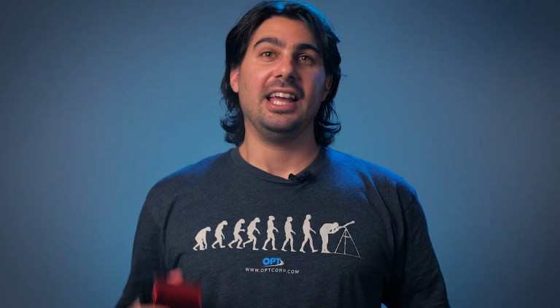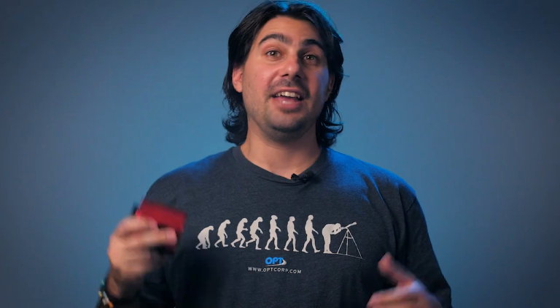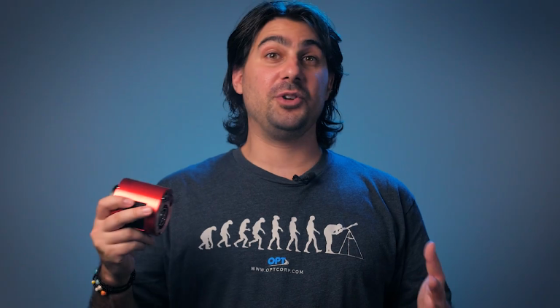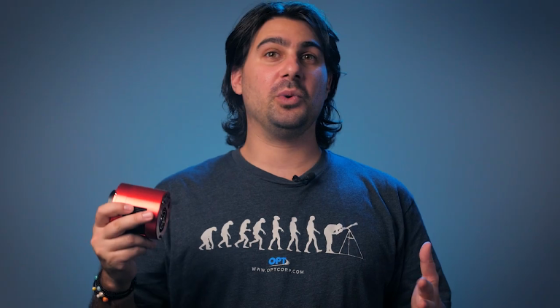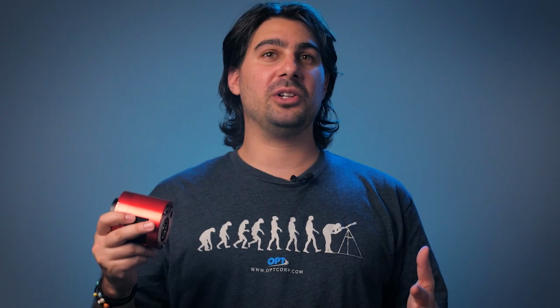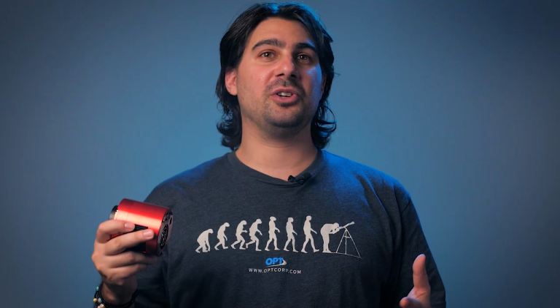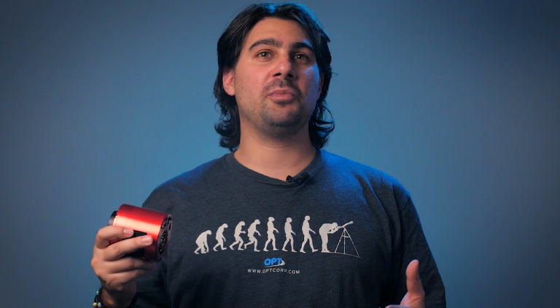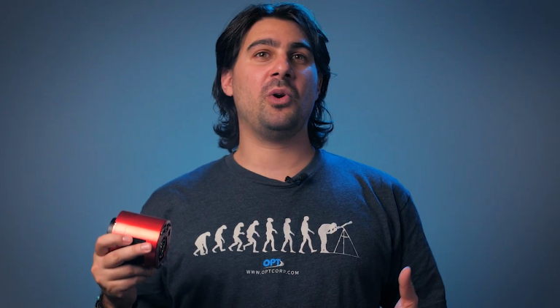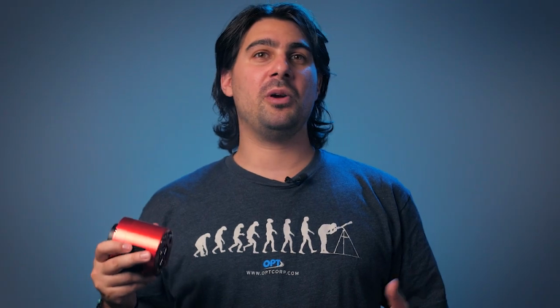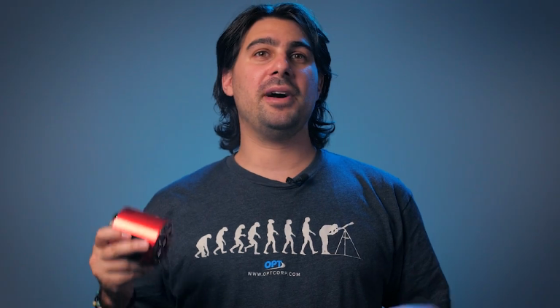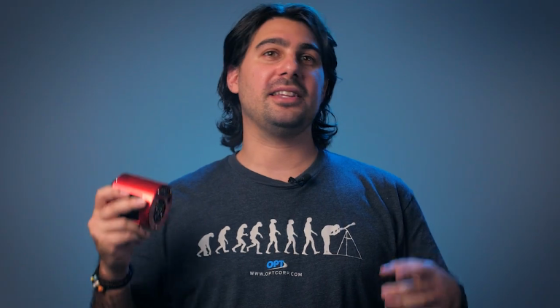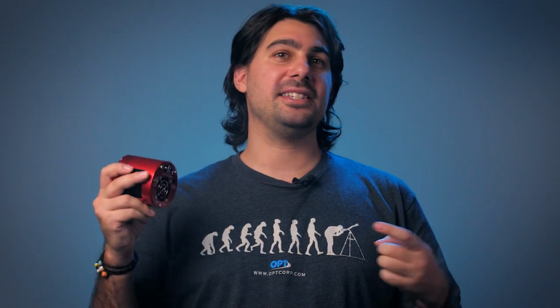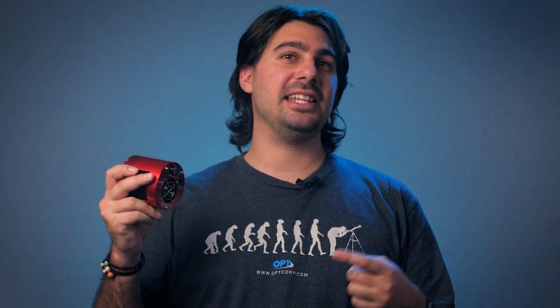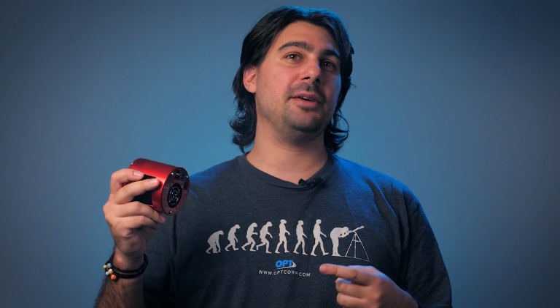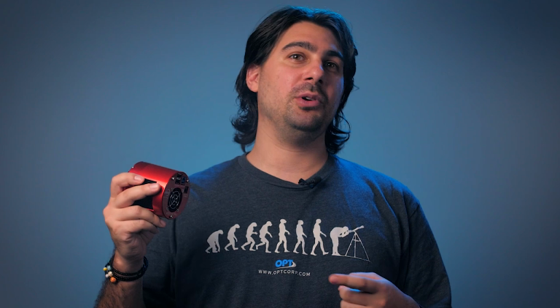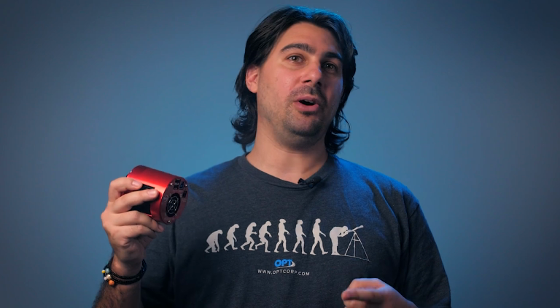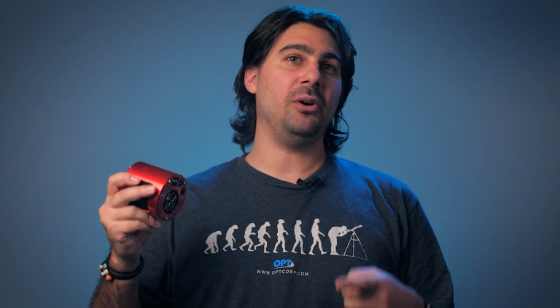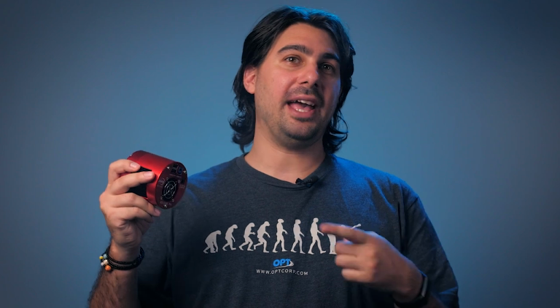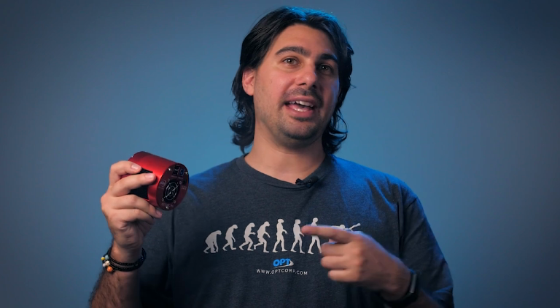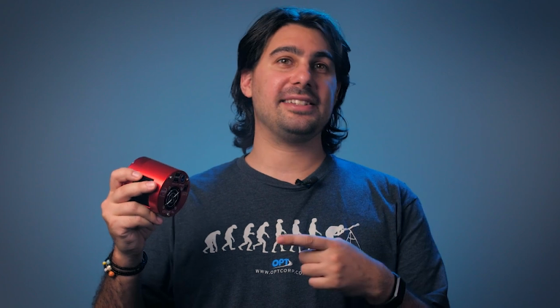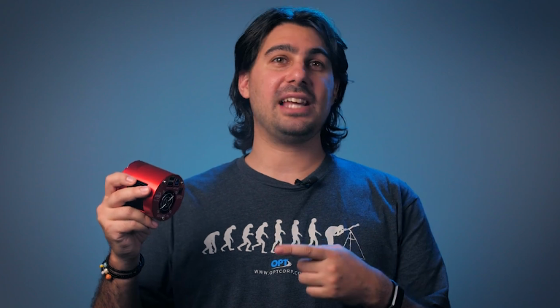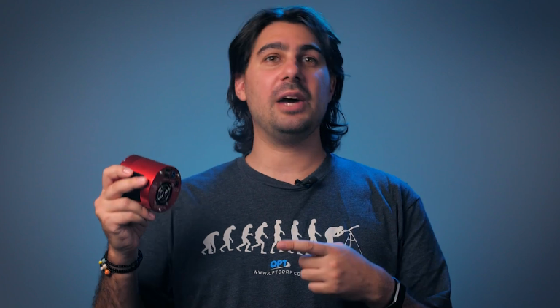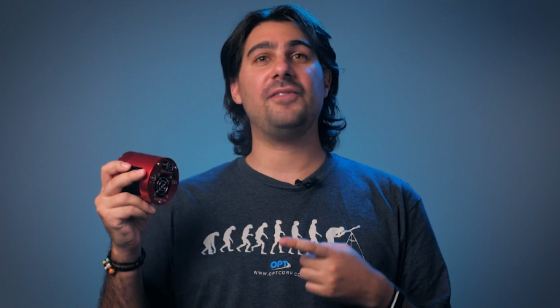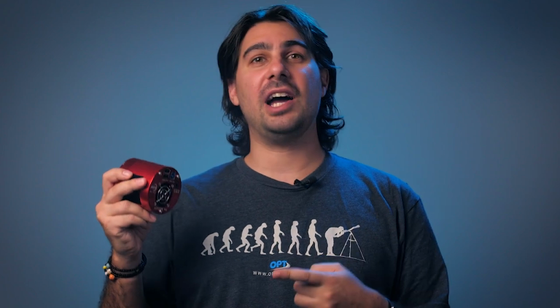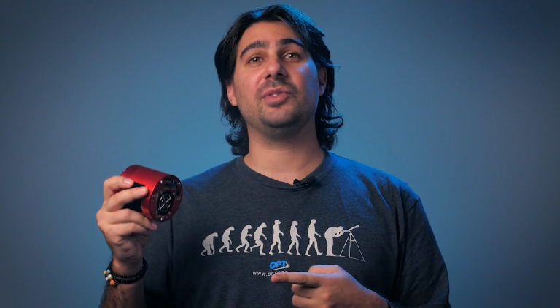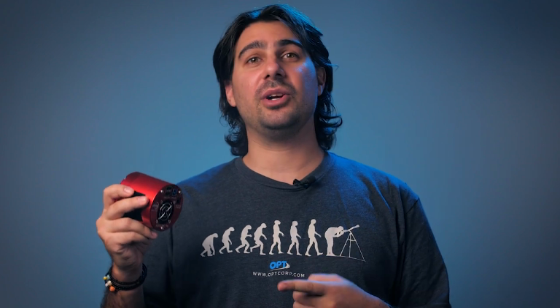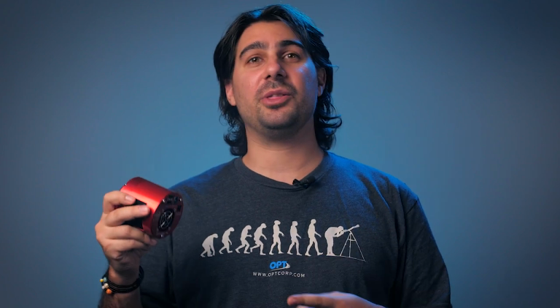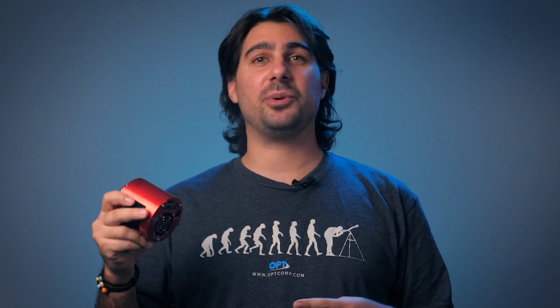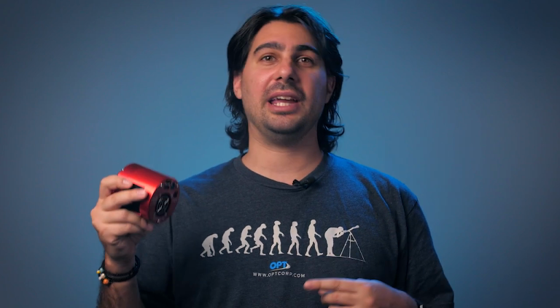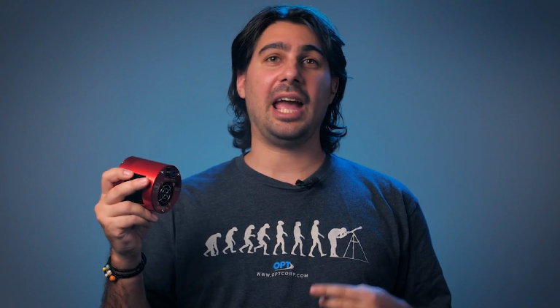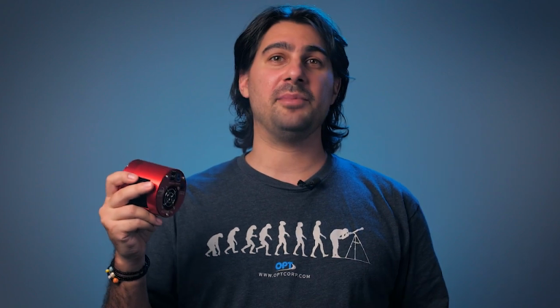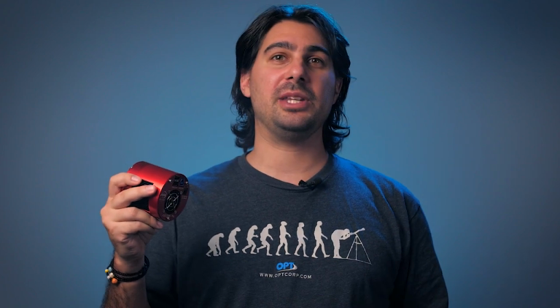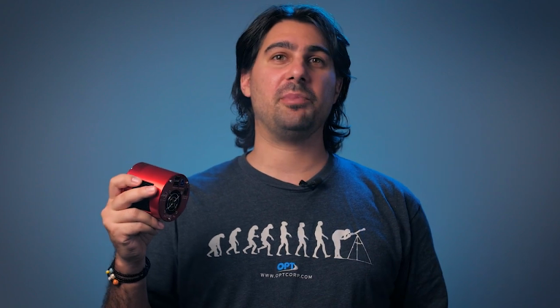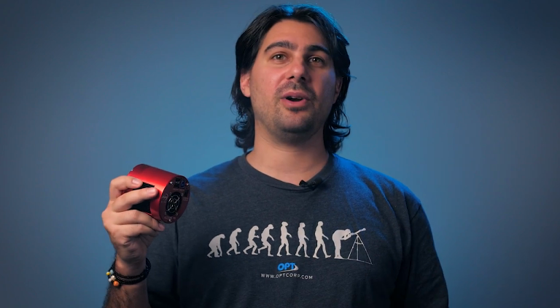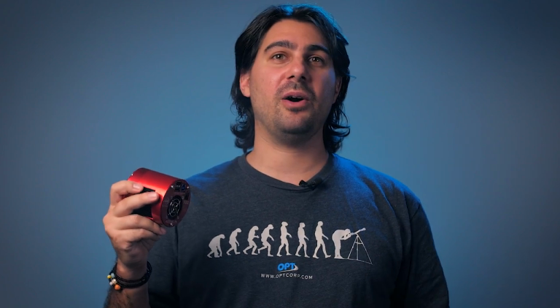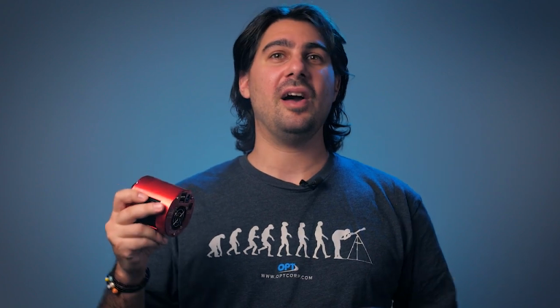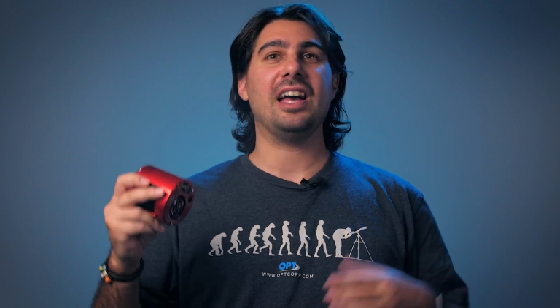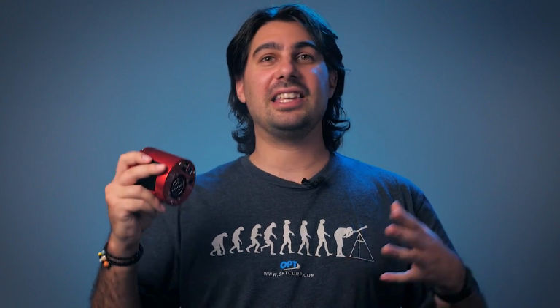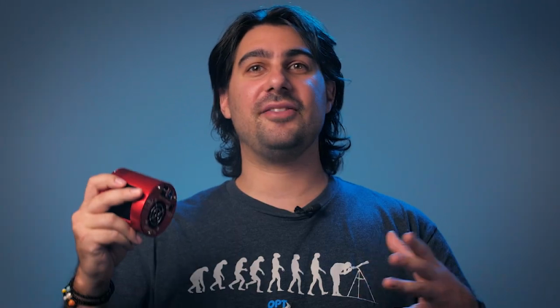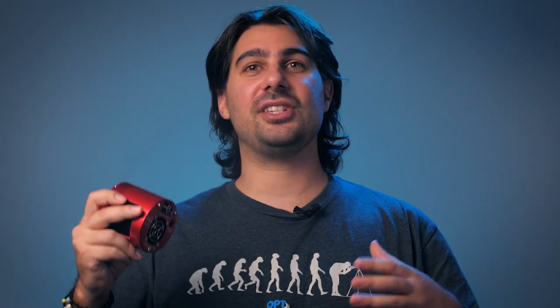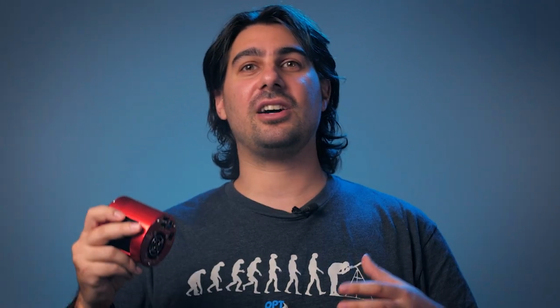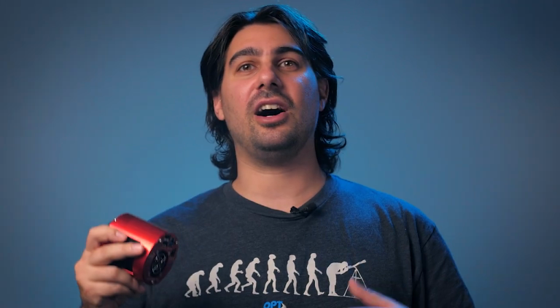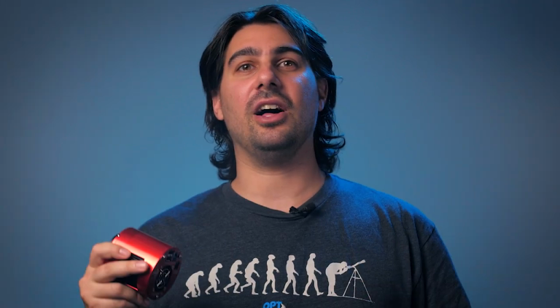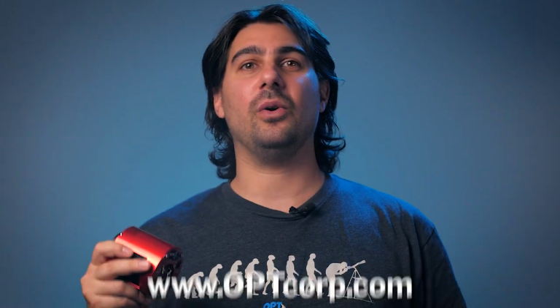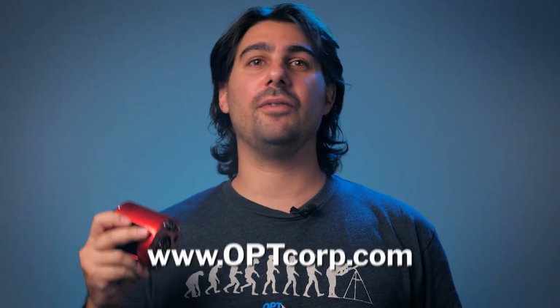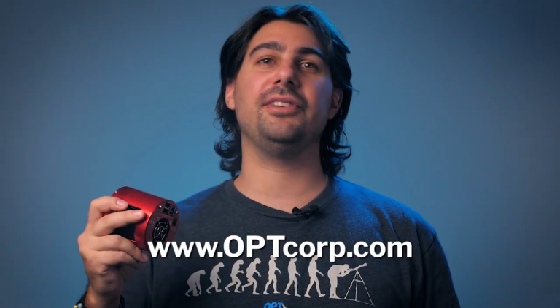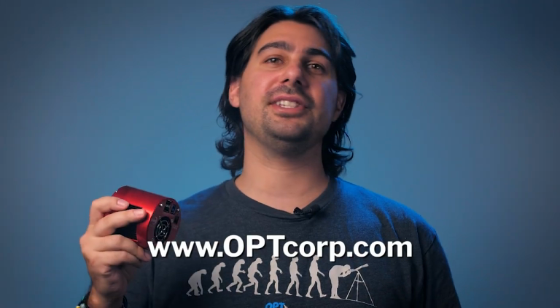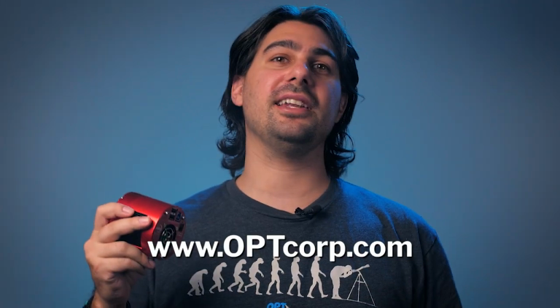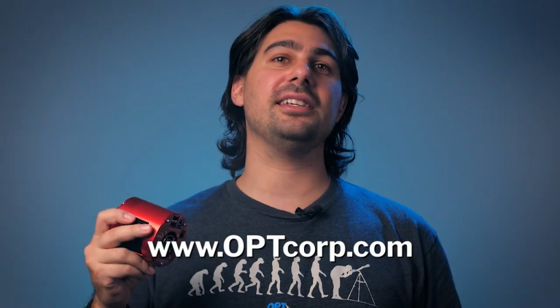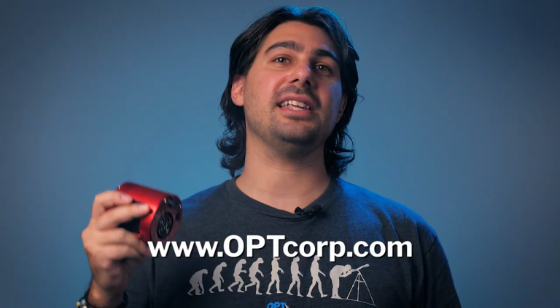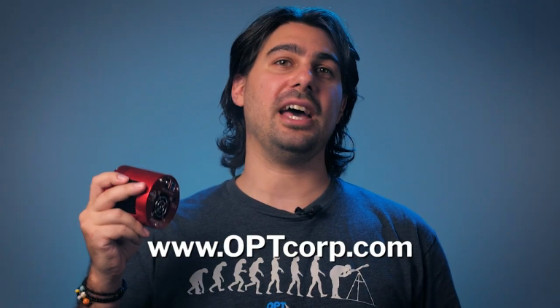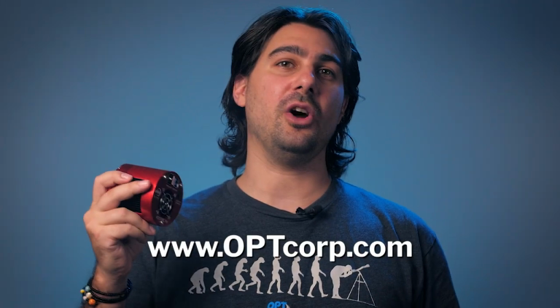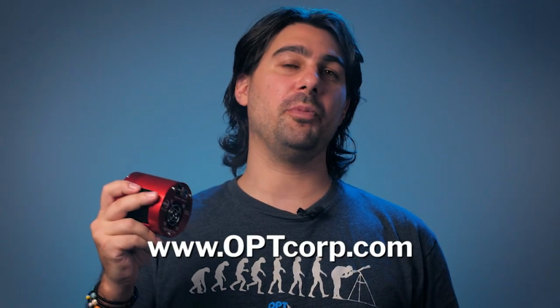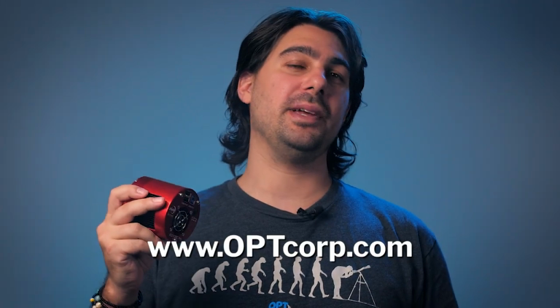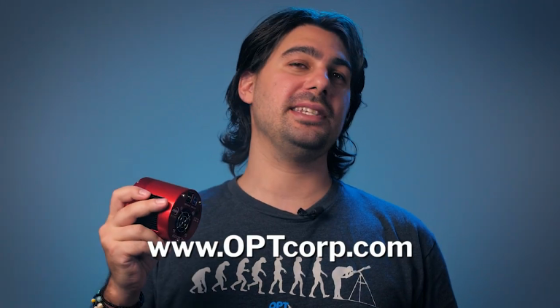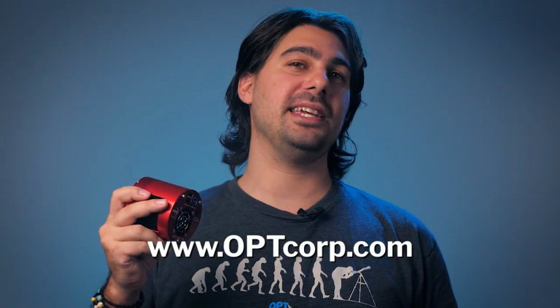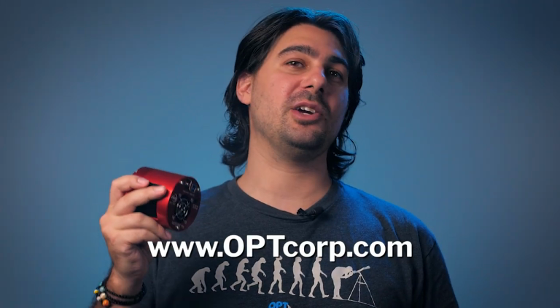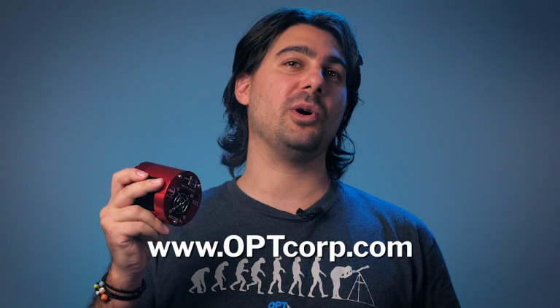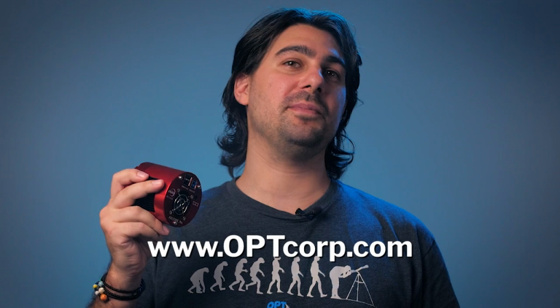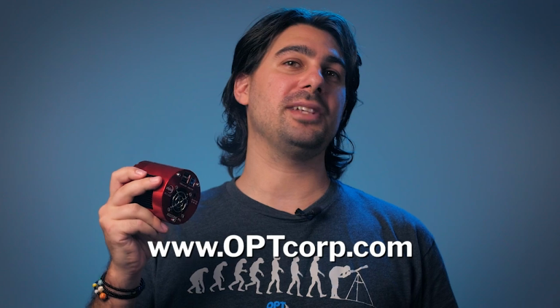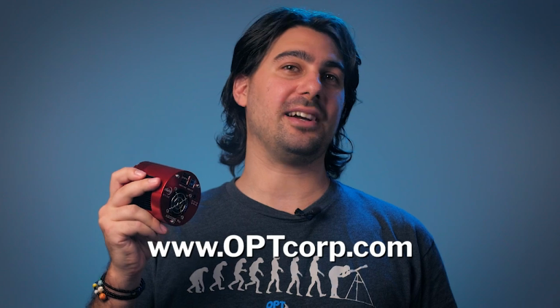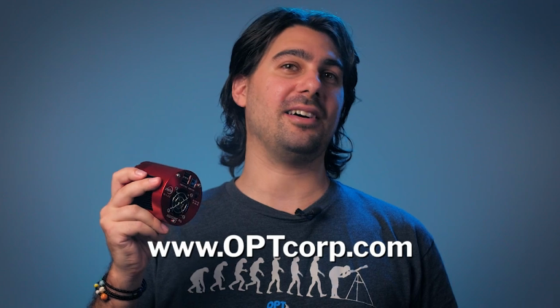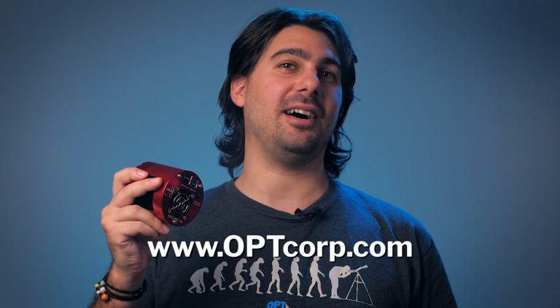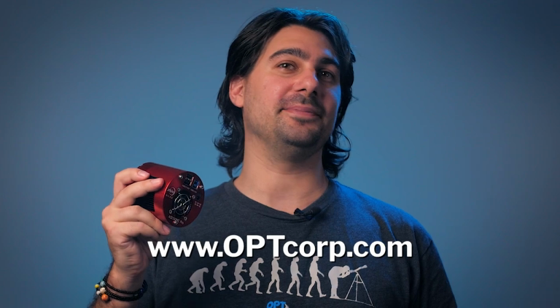If you want to learn more about the ZWO ASI 533 MC Pro, give us a call or visit us at optcorp.com.